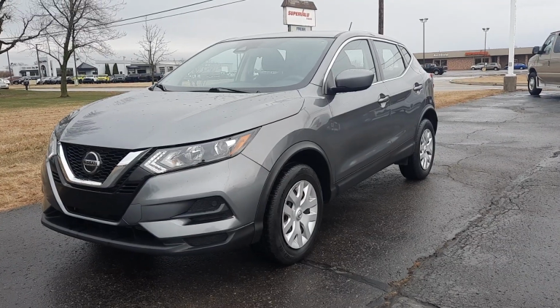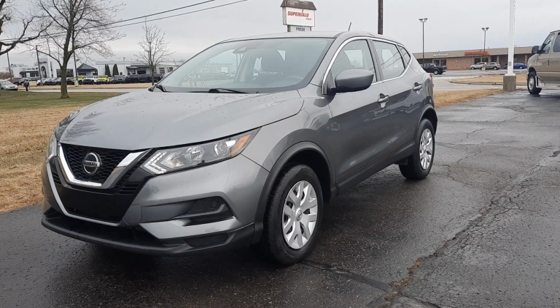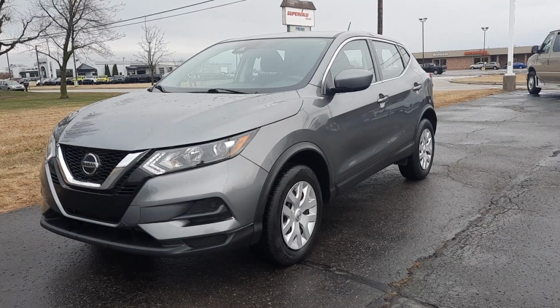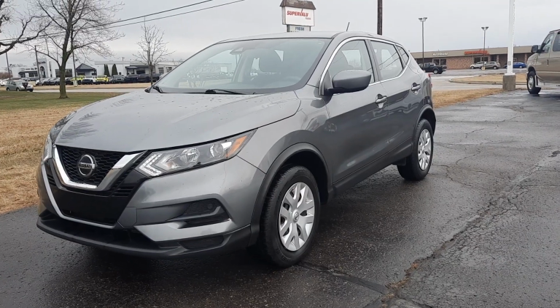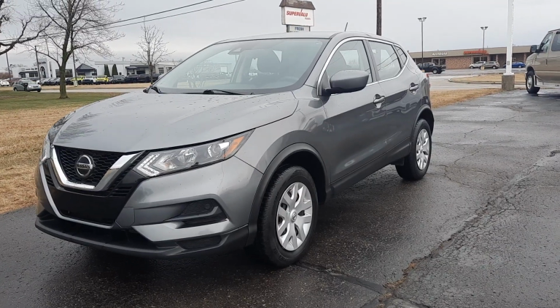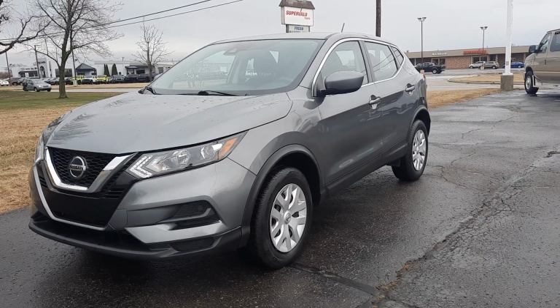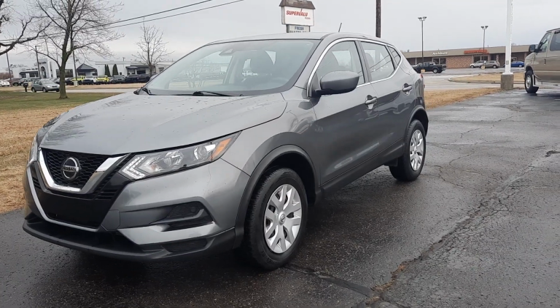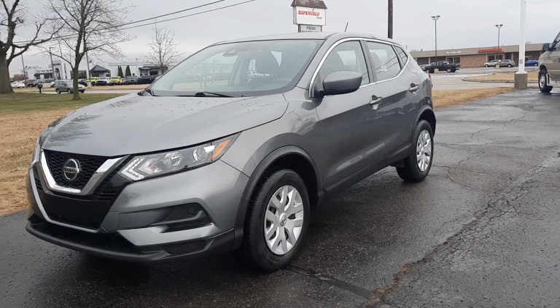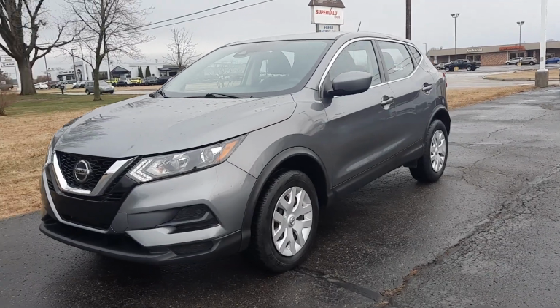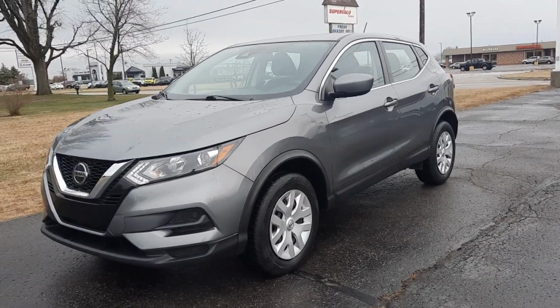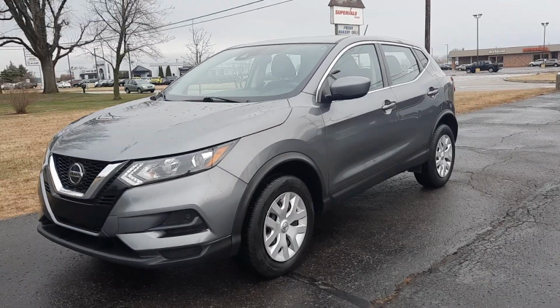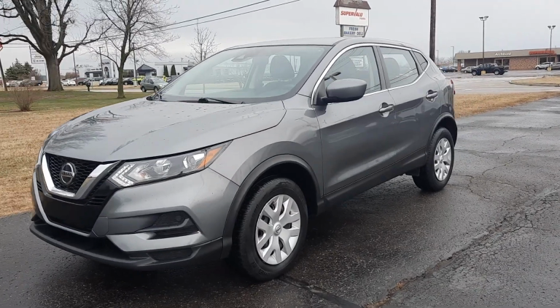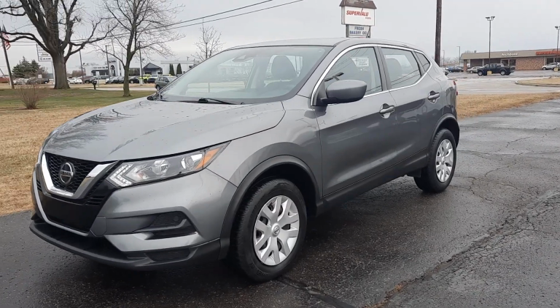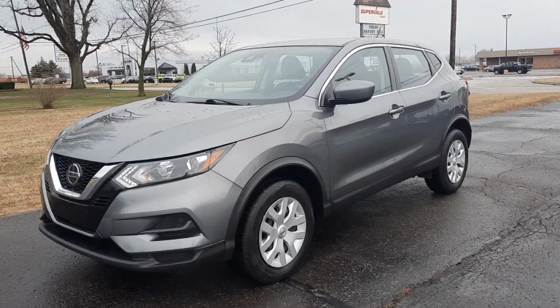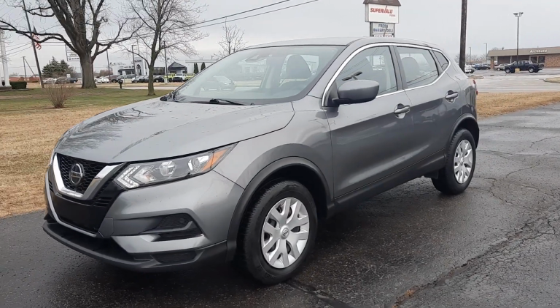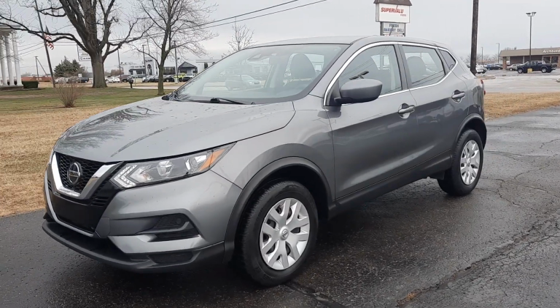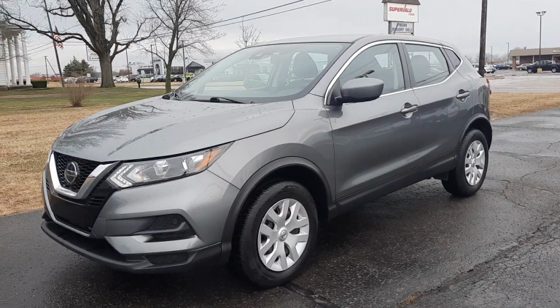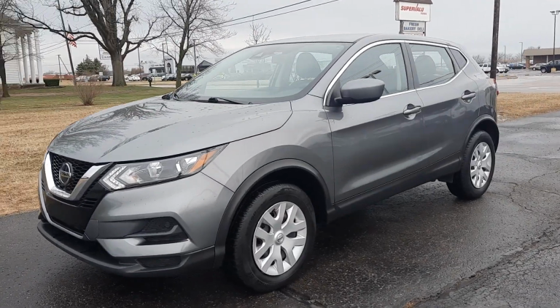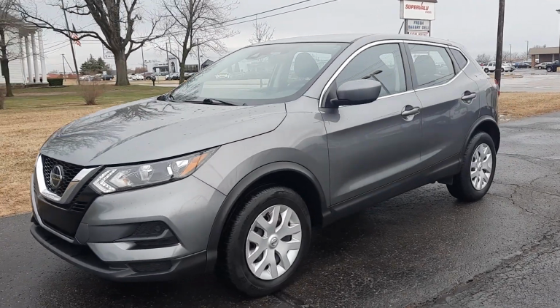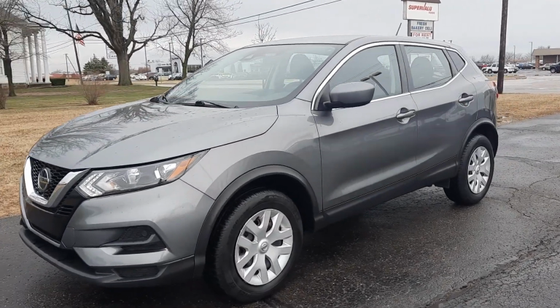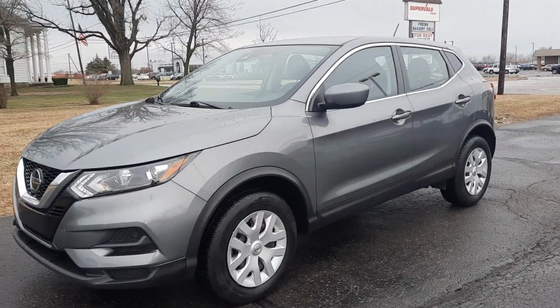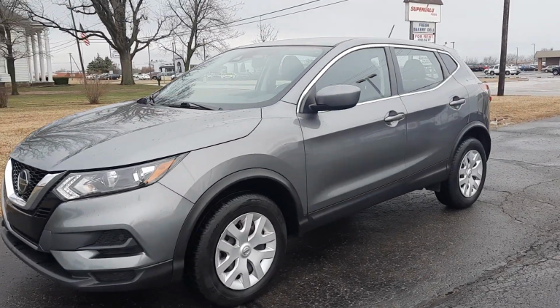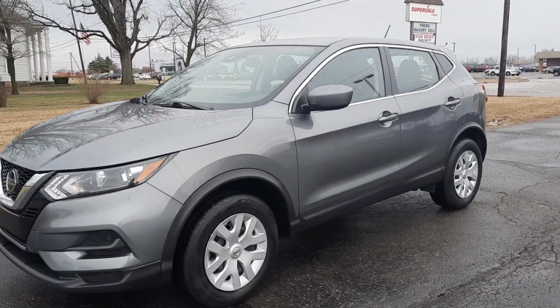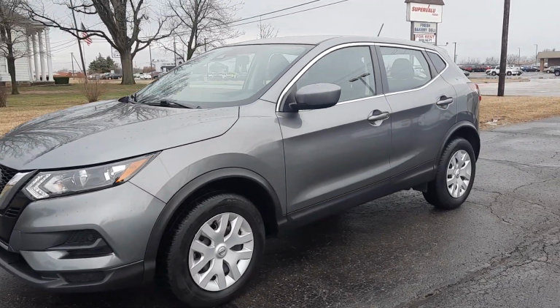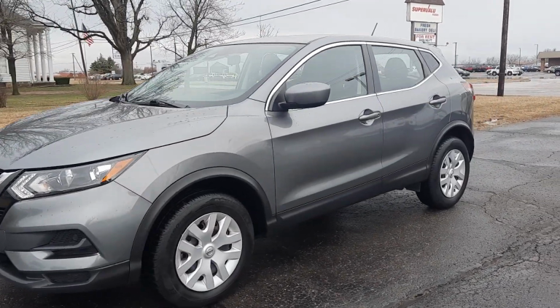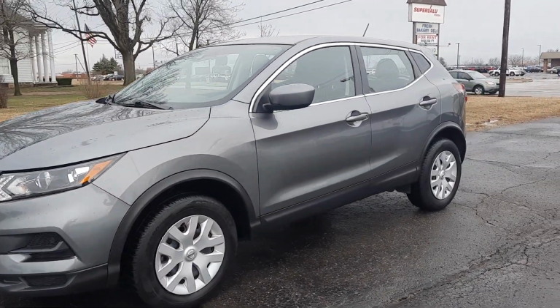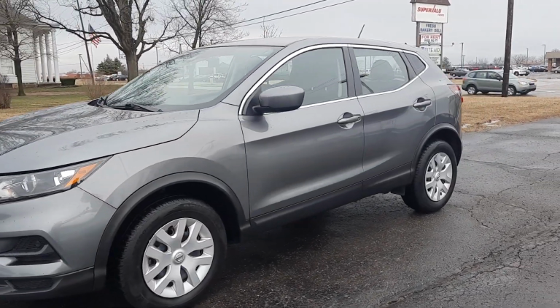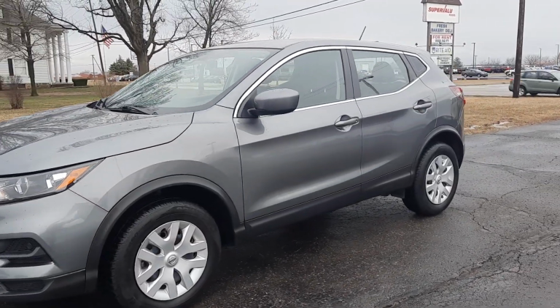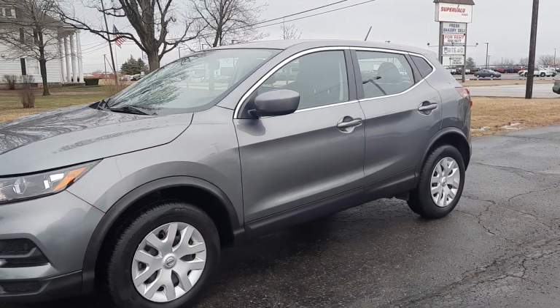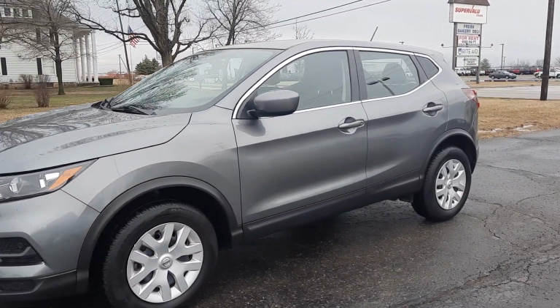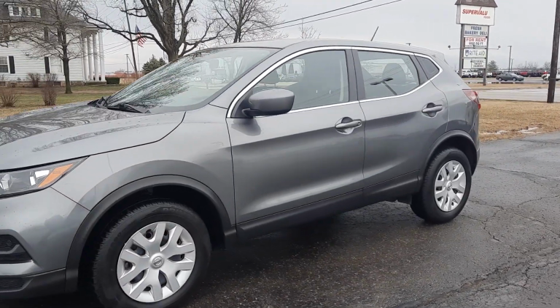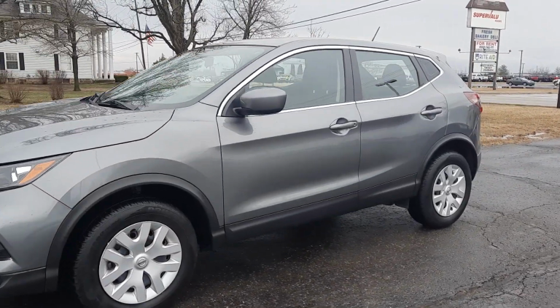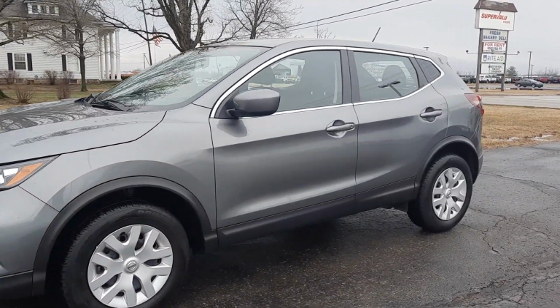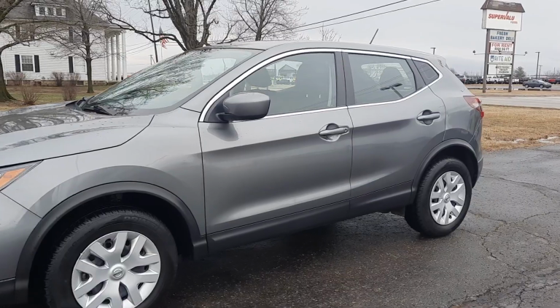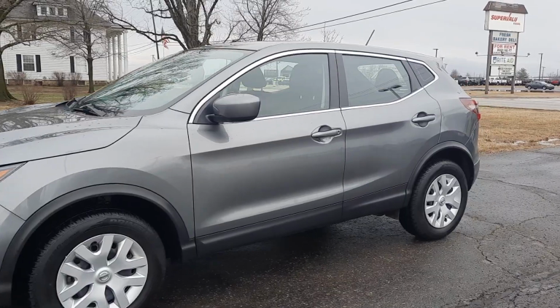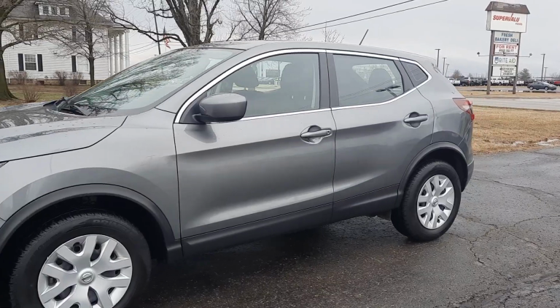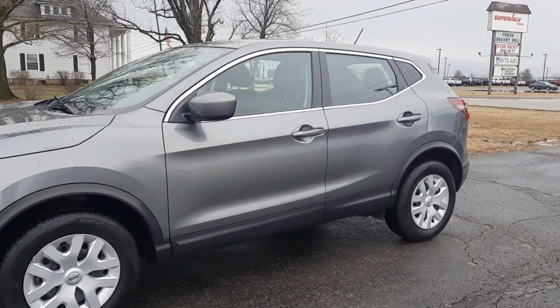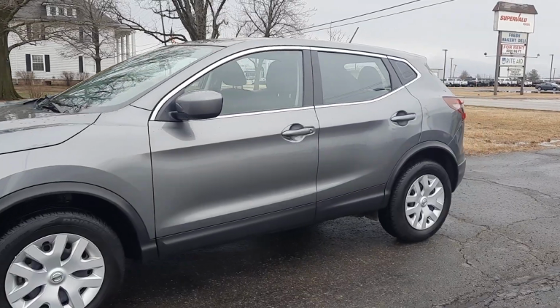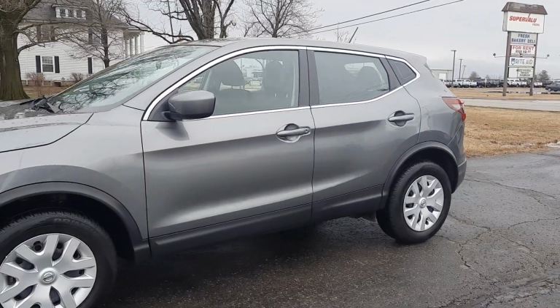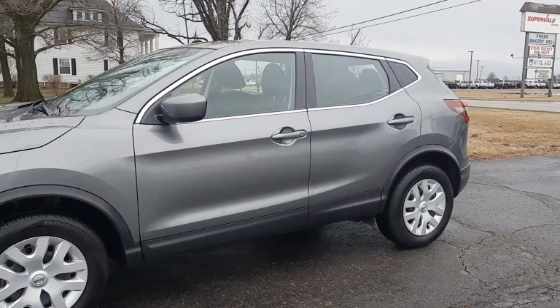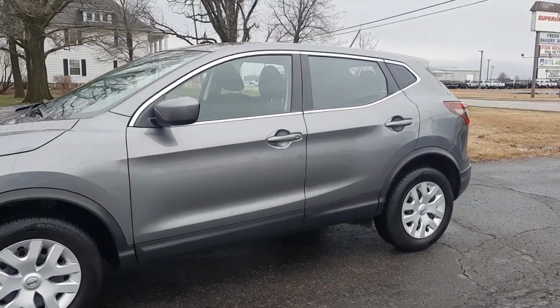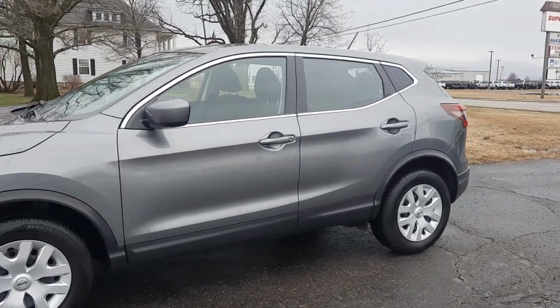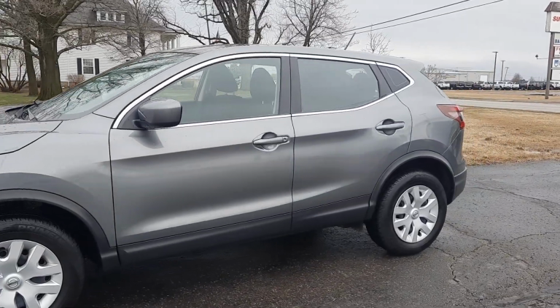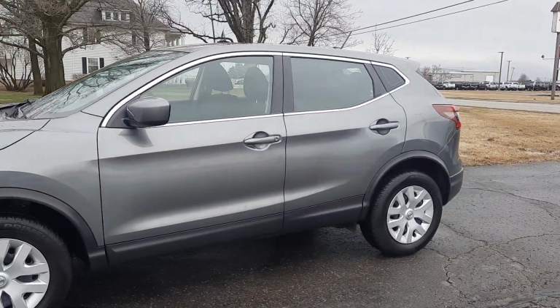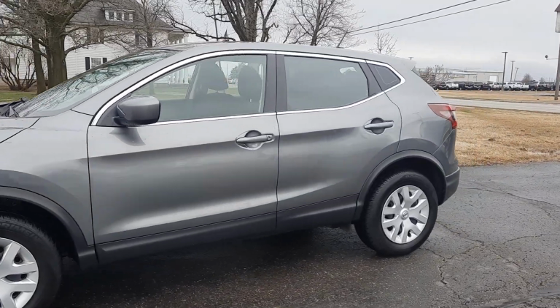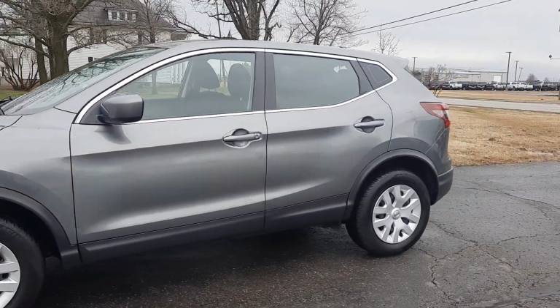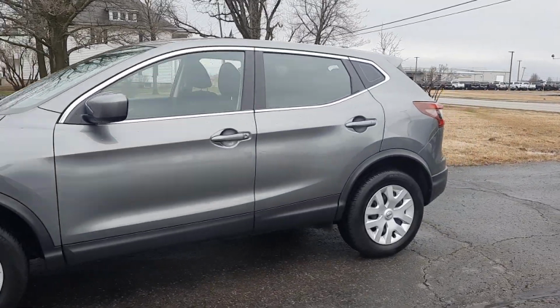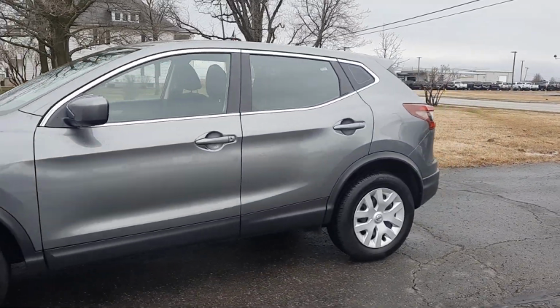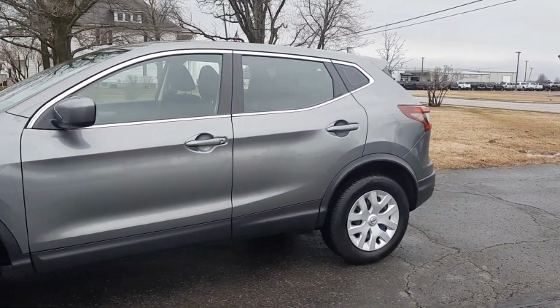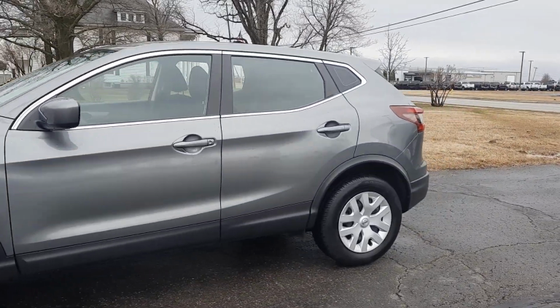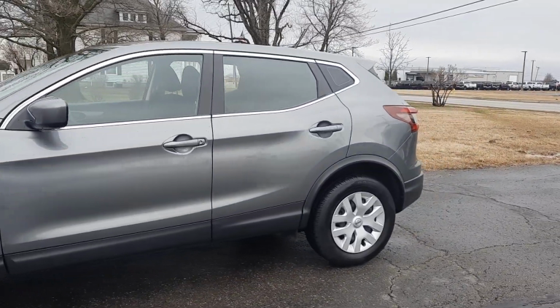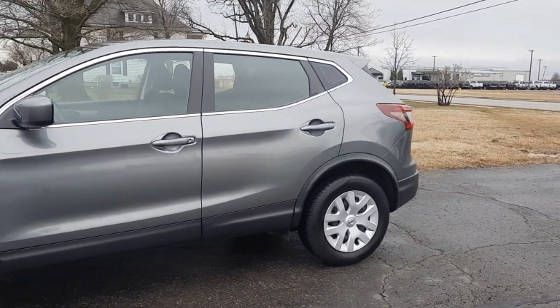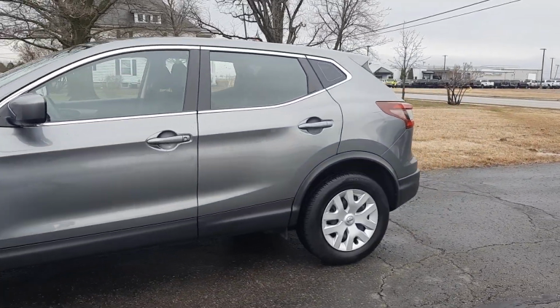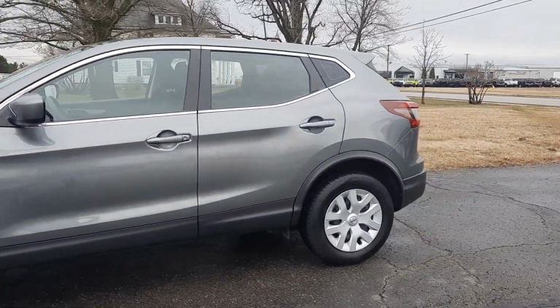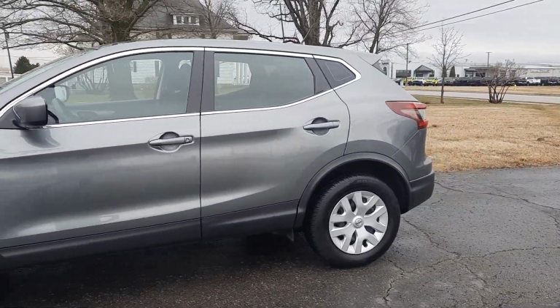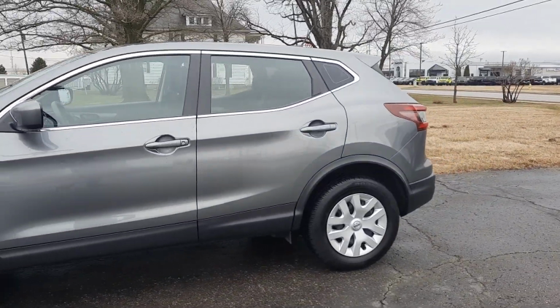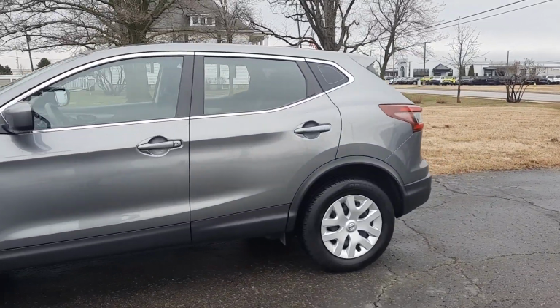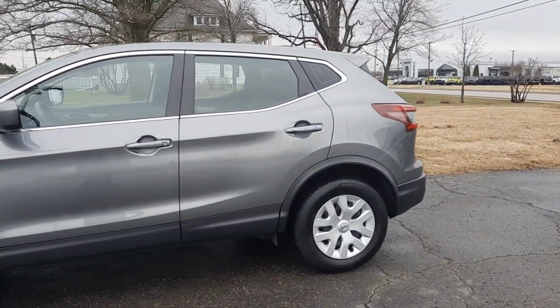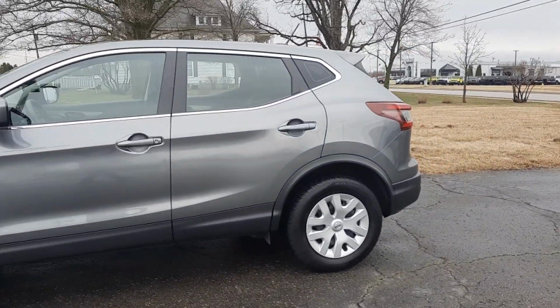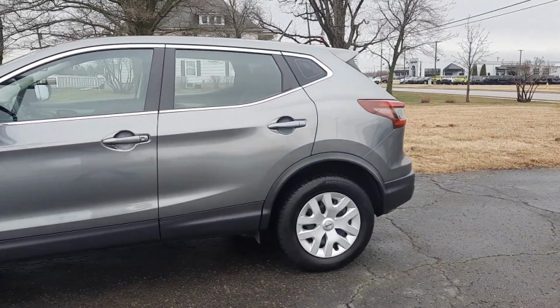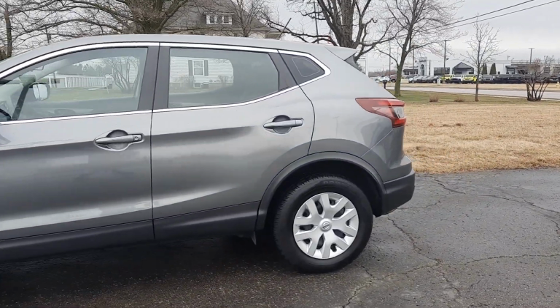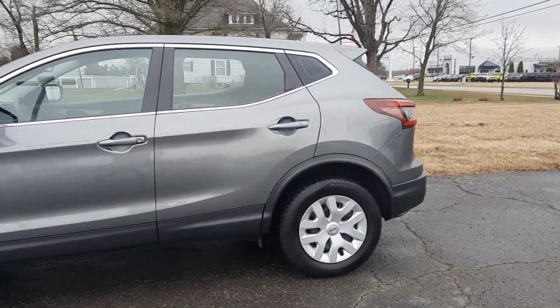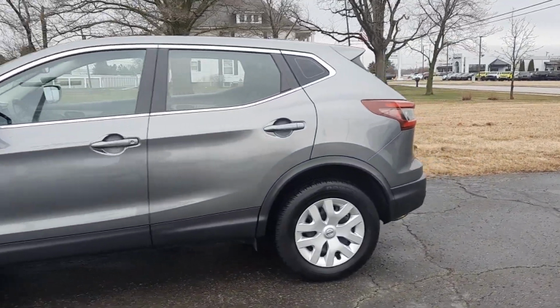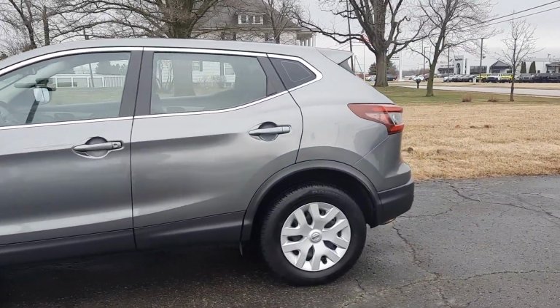Angel here with Terri Henrichs Chrysler. Going to take you on a quick walk around of this 2020 Nissan Rogue Sport.